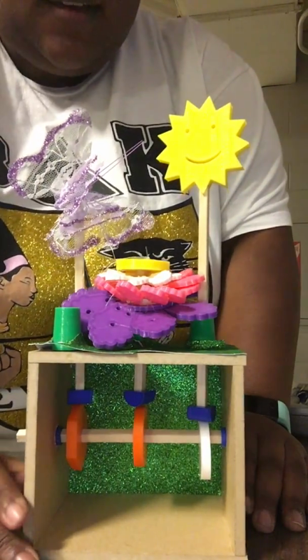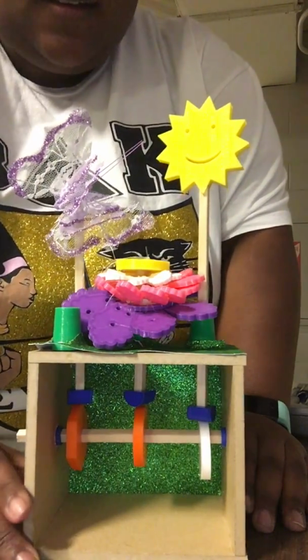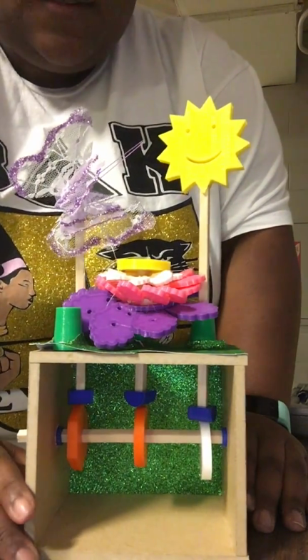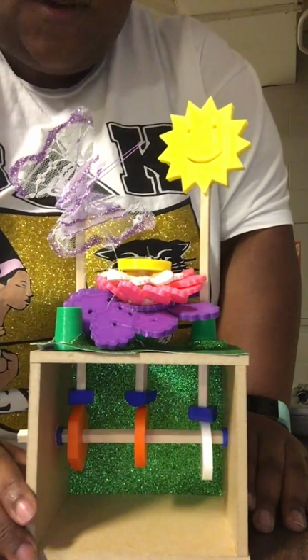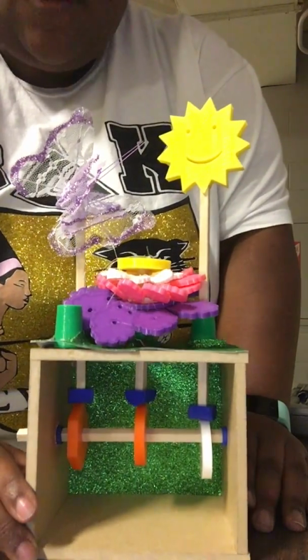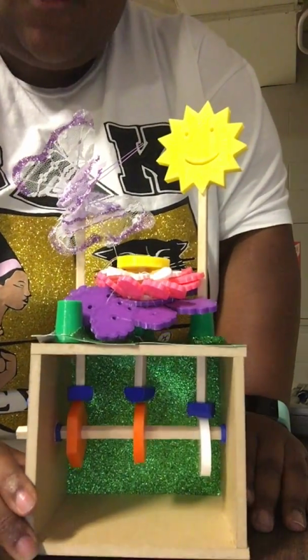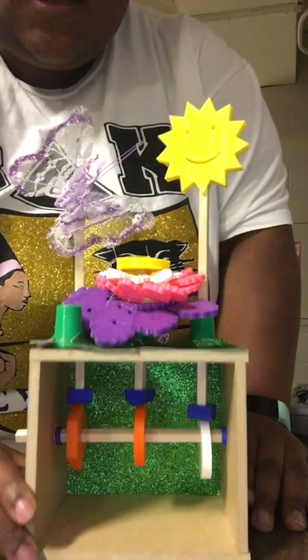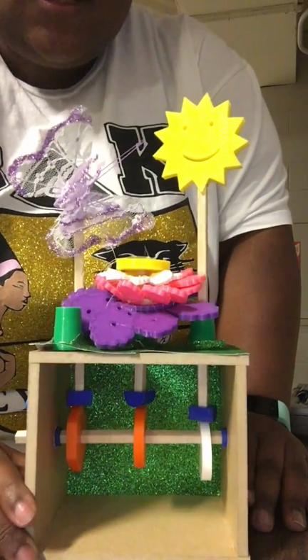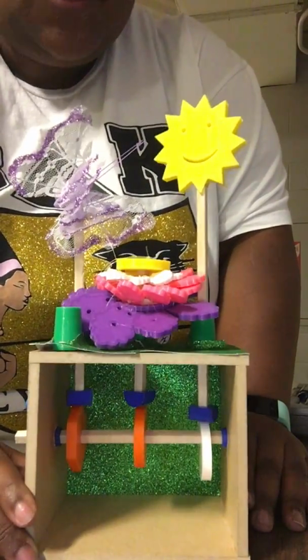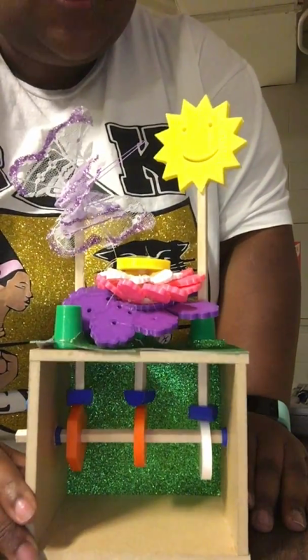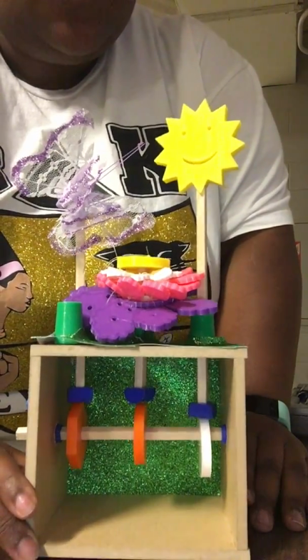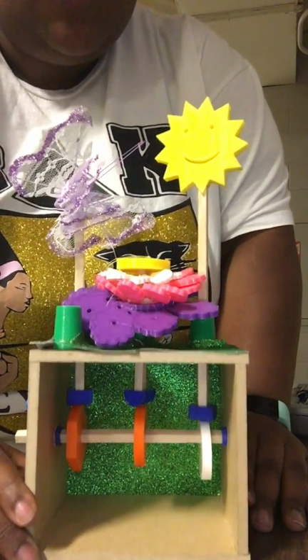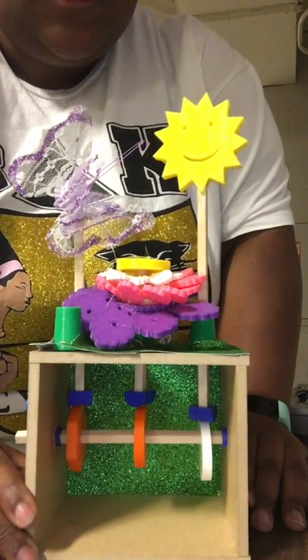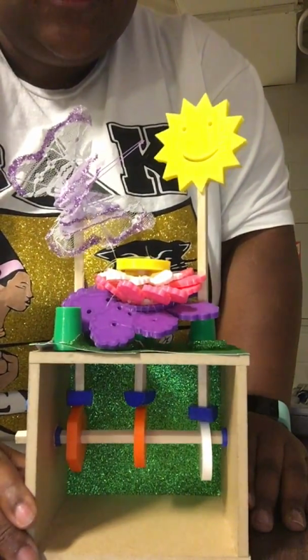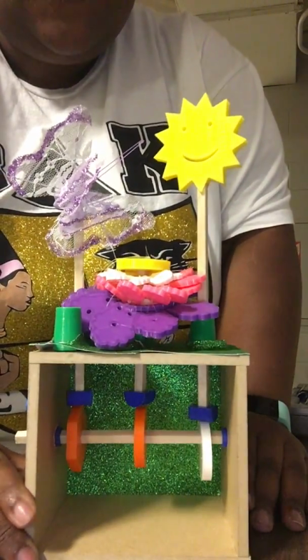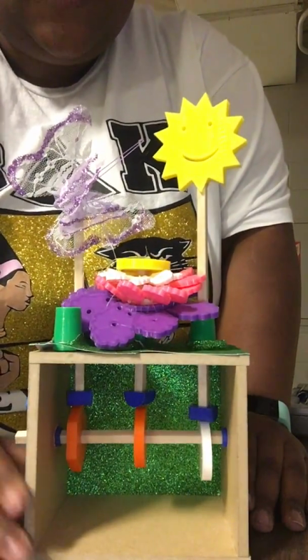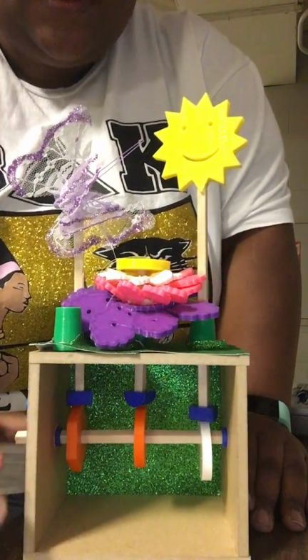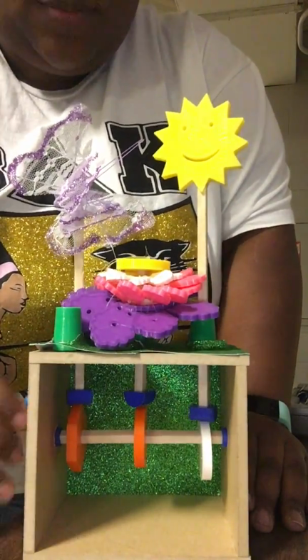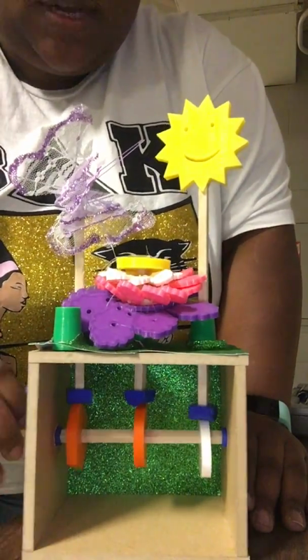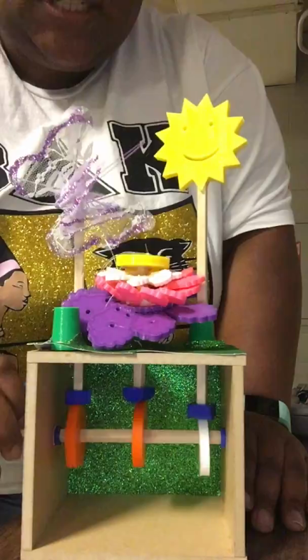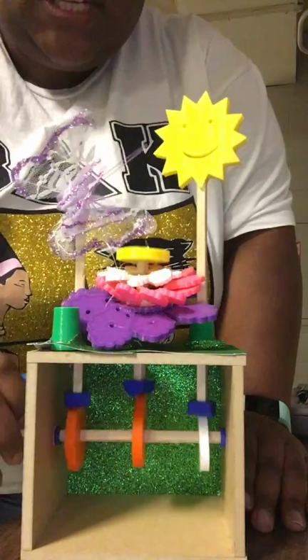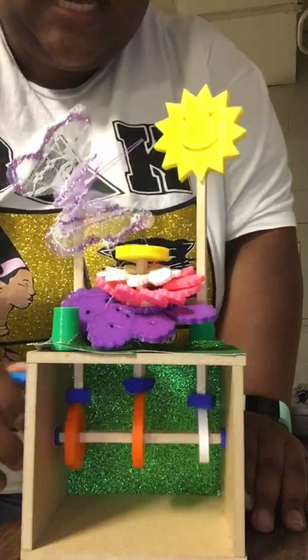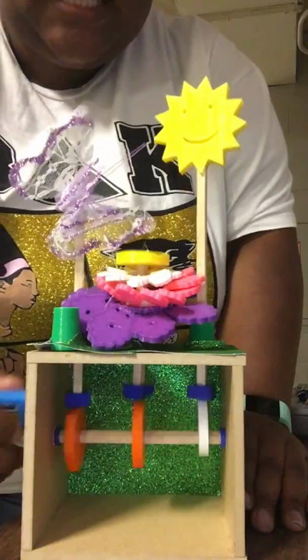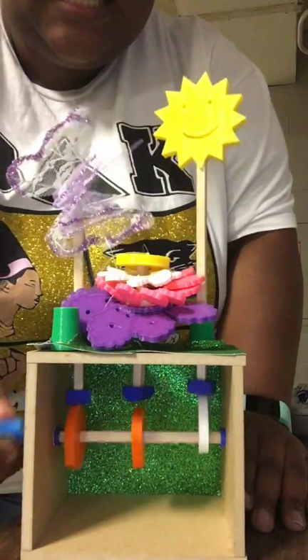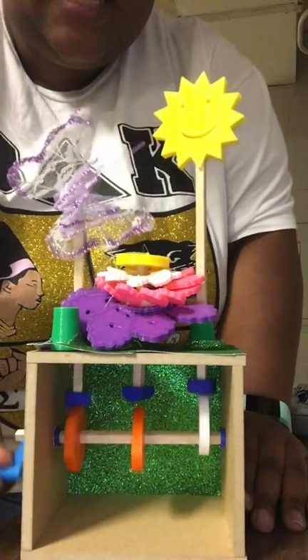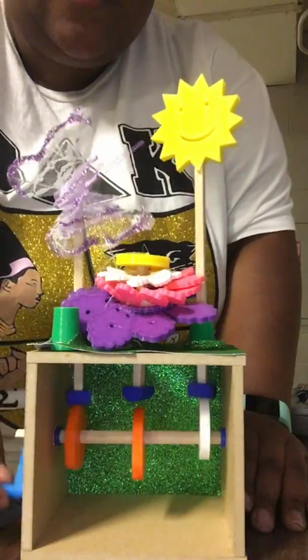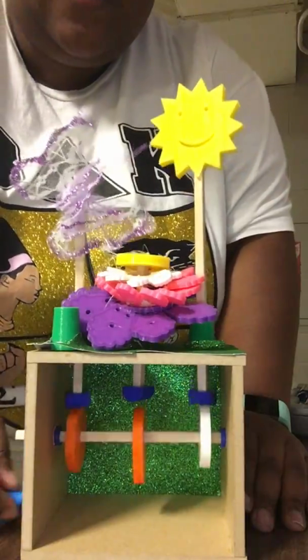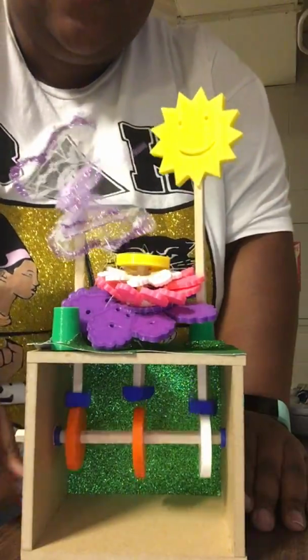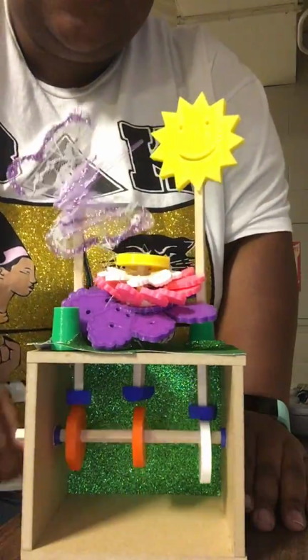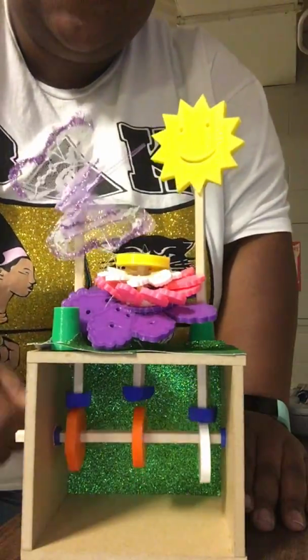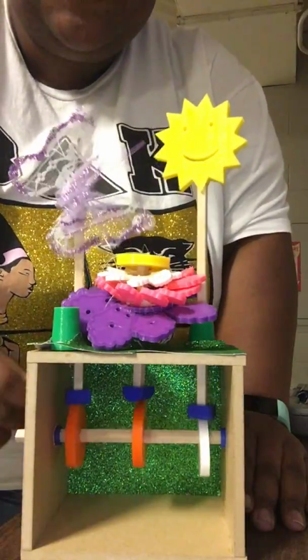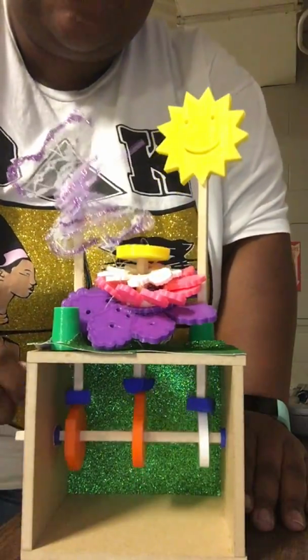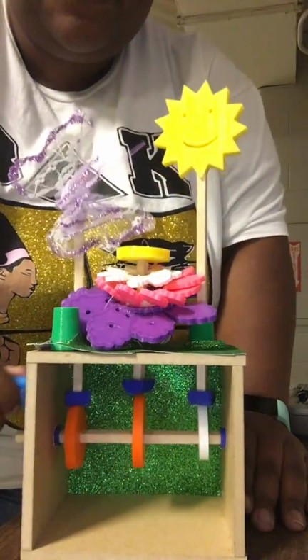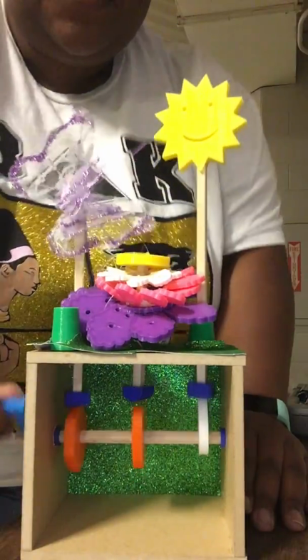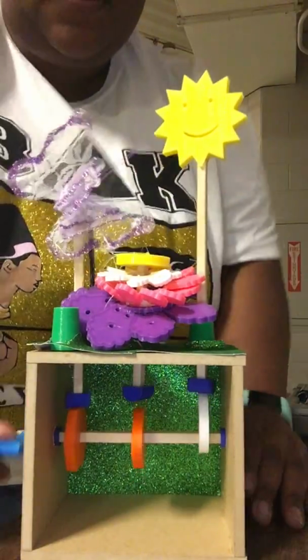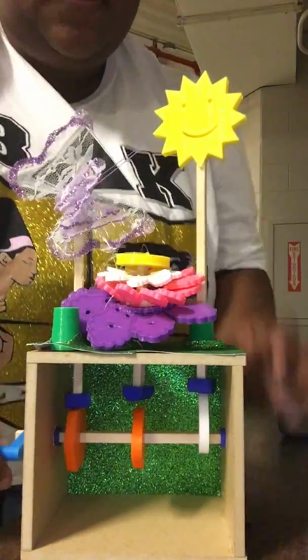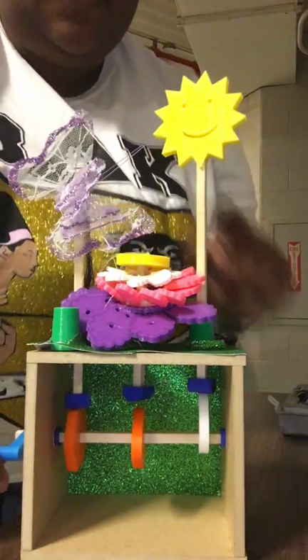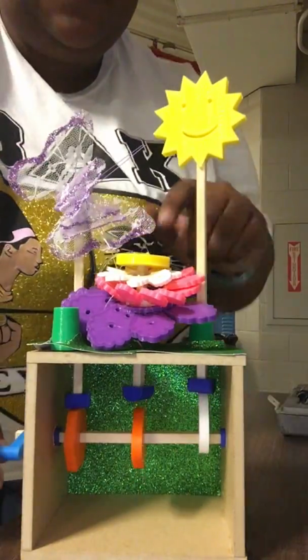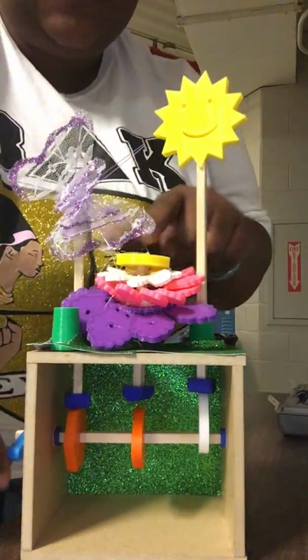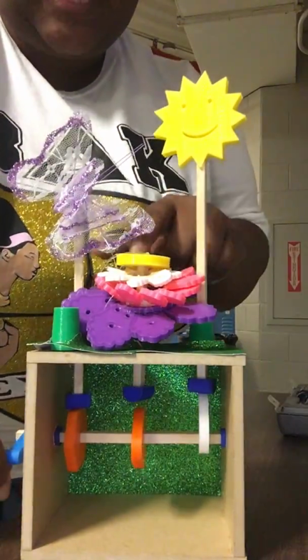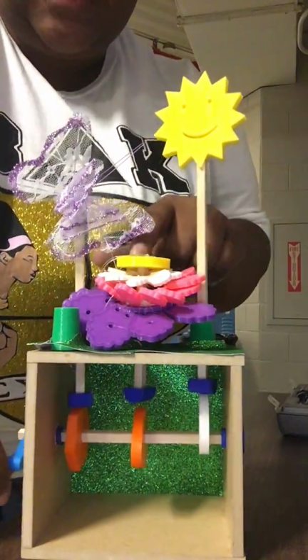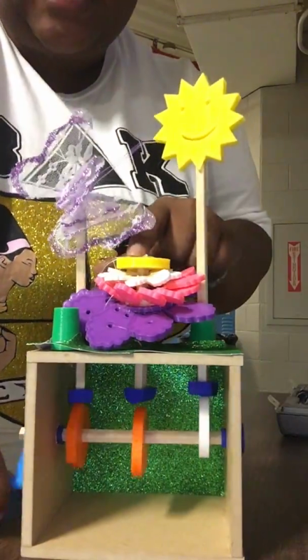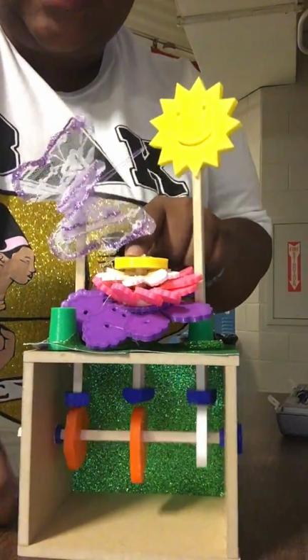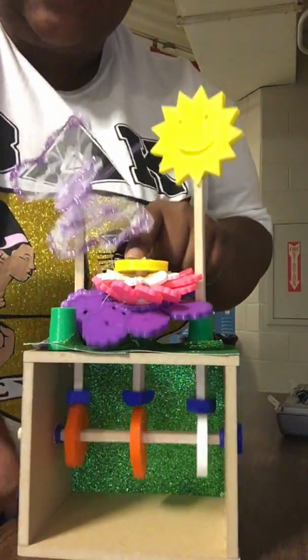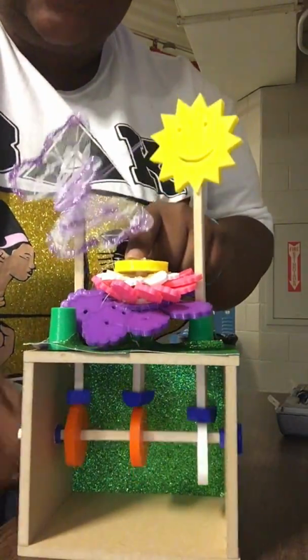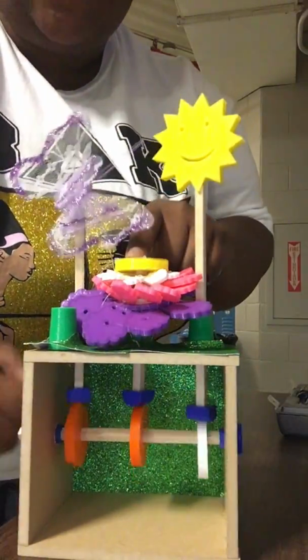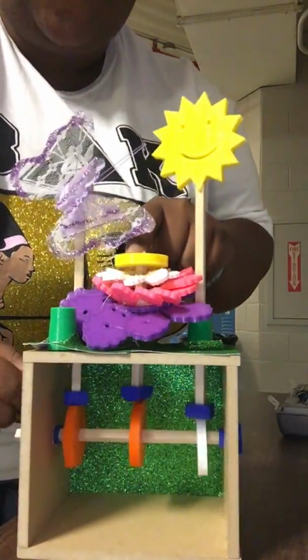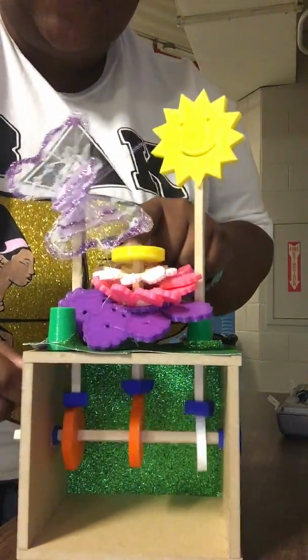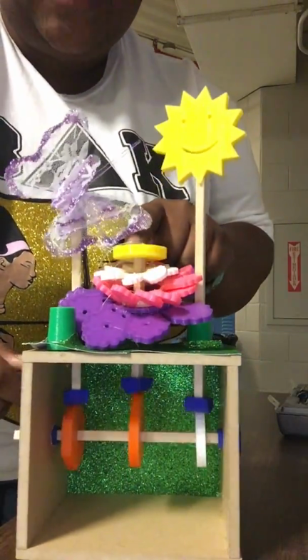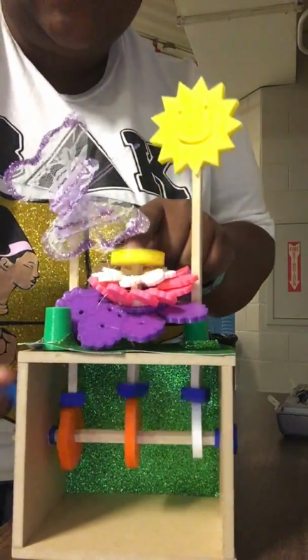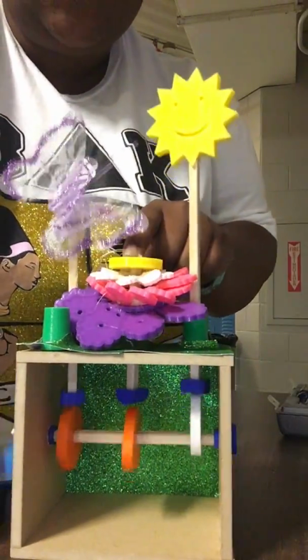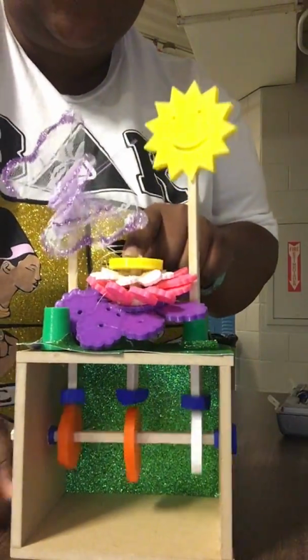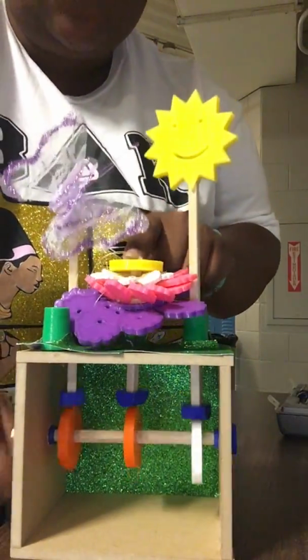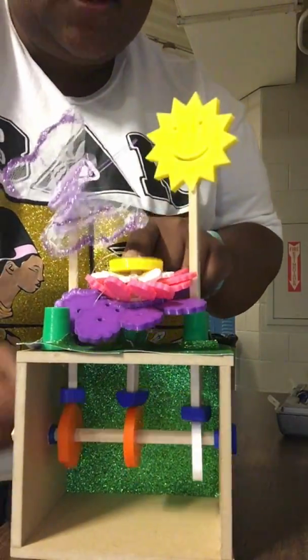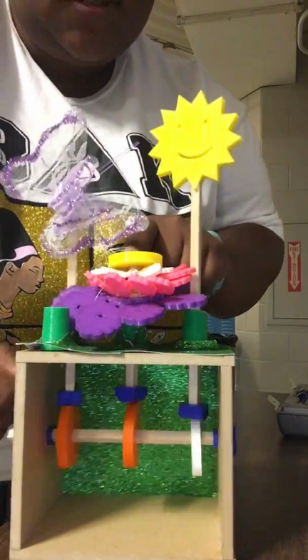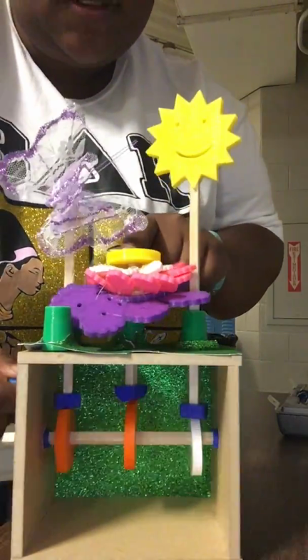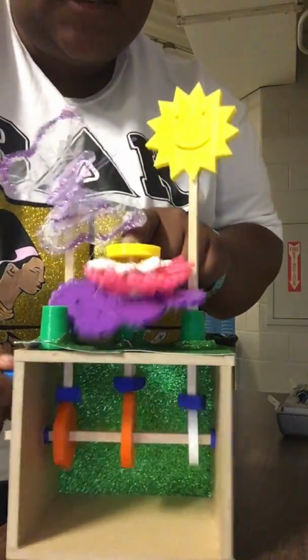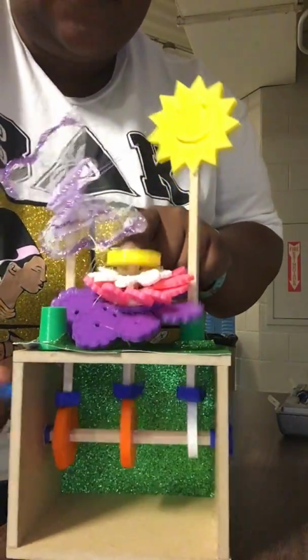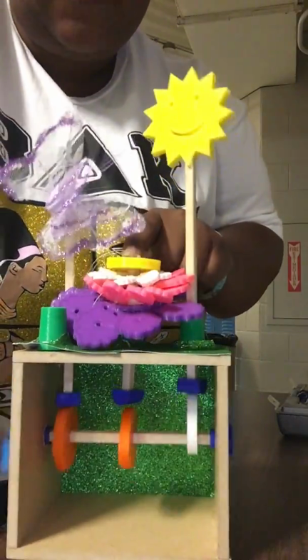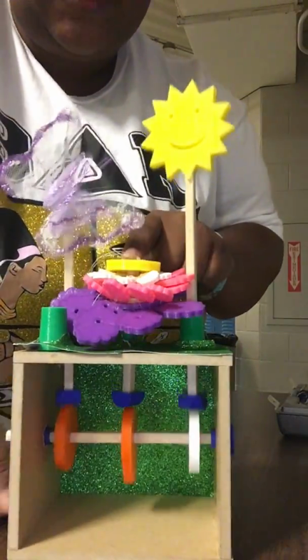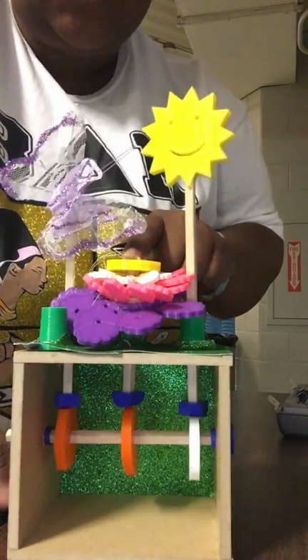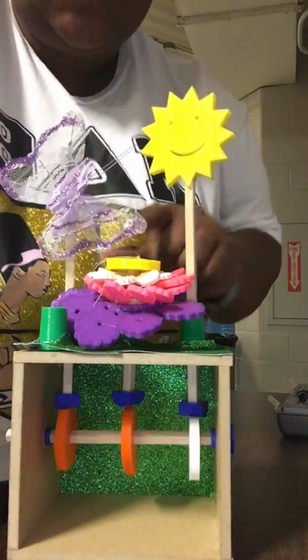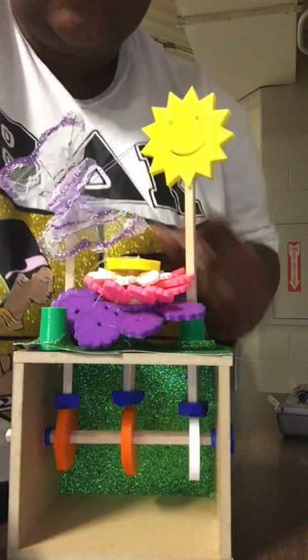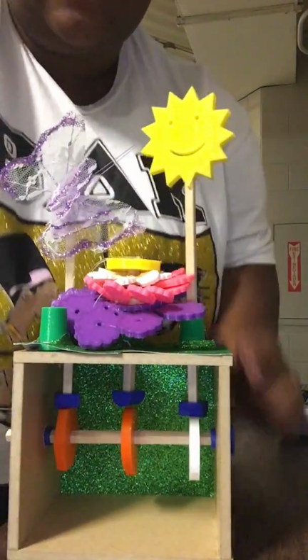Overall, this was a really fun project and I can't wait to finish it.